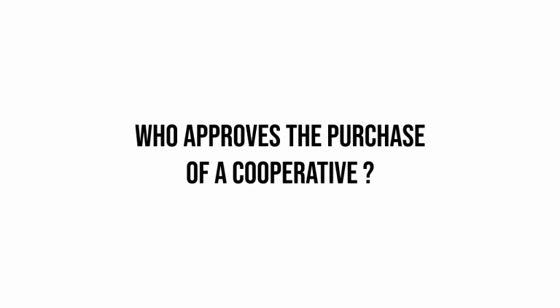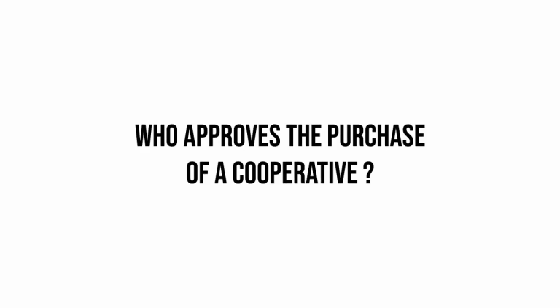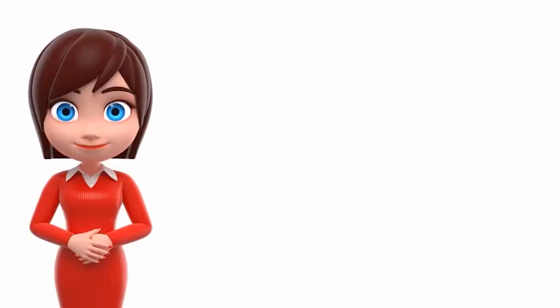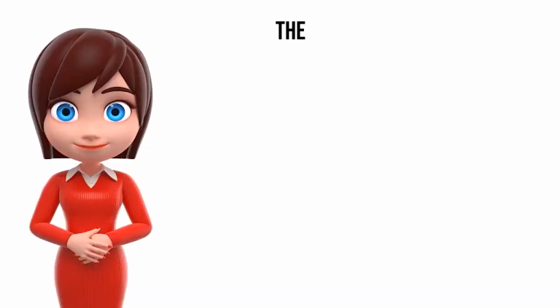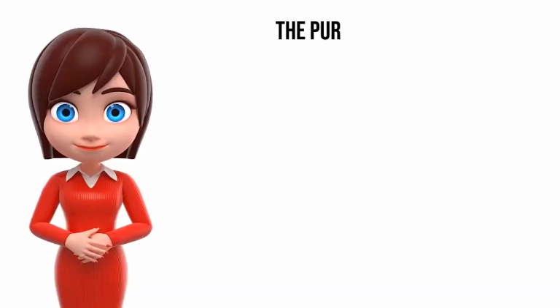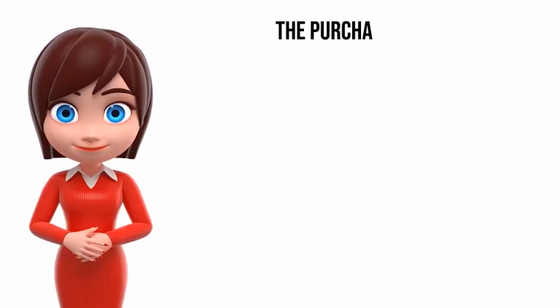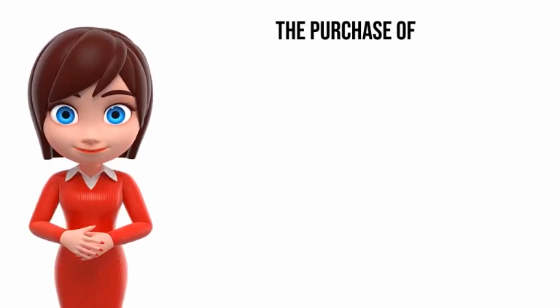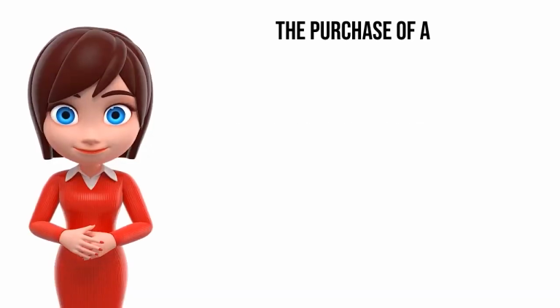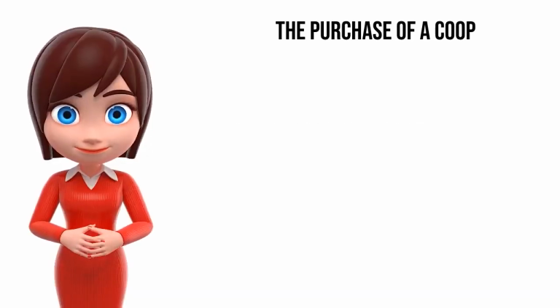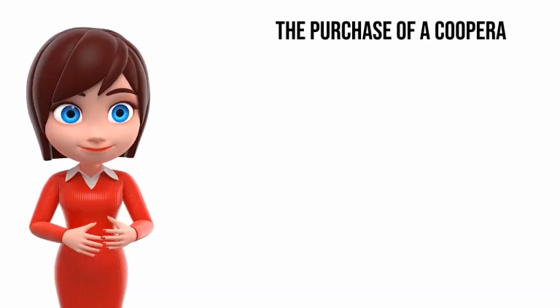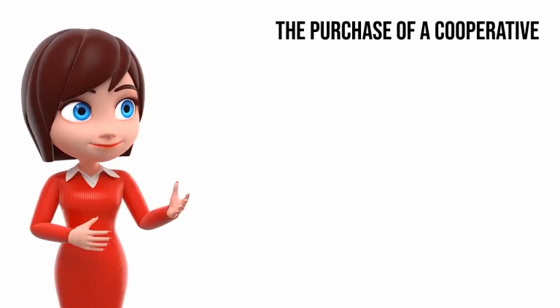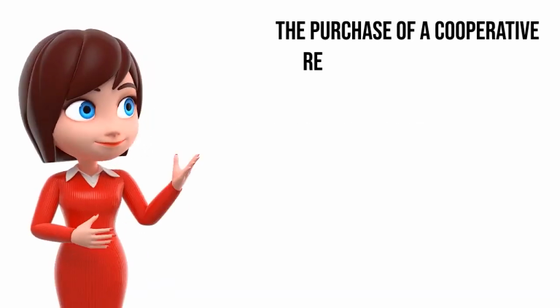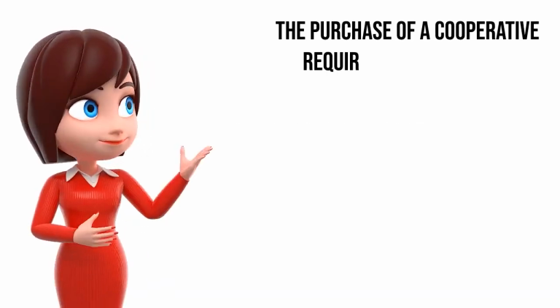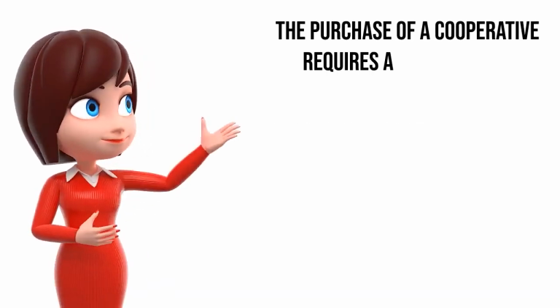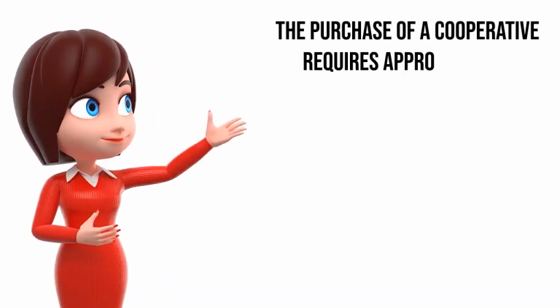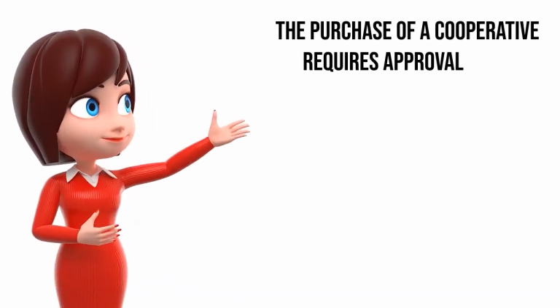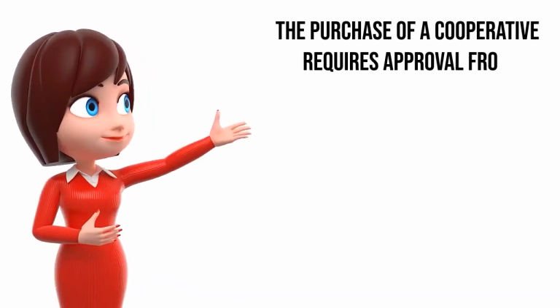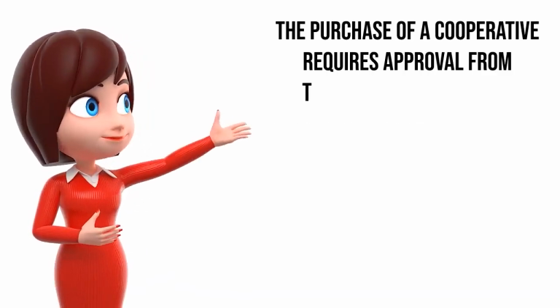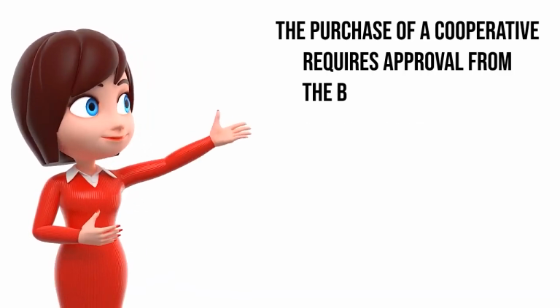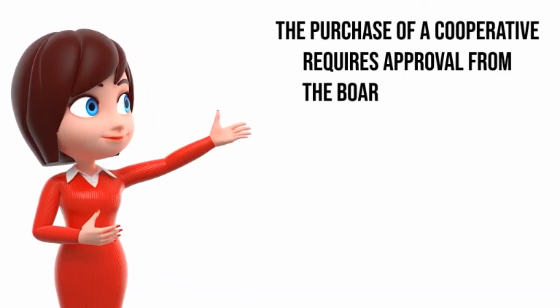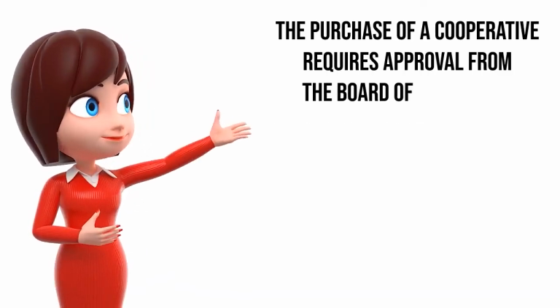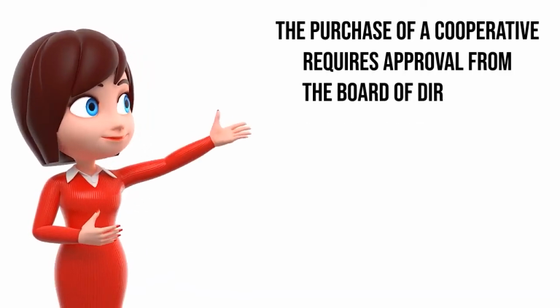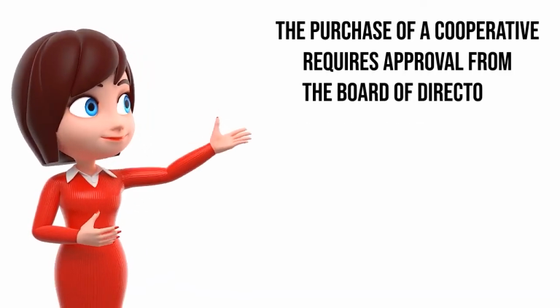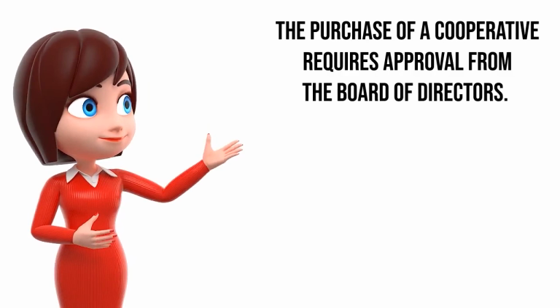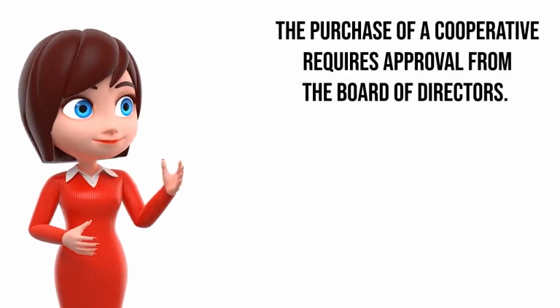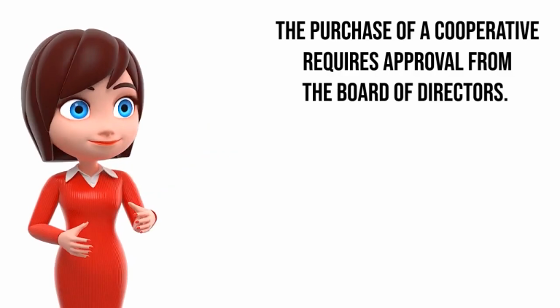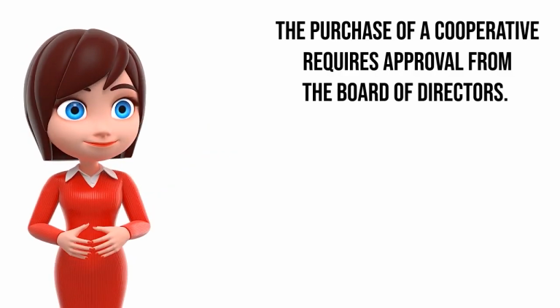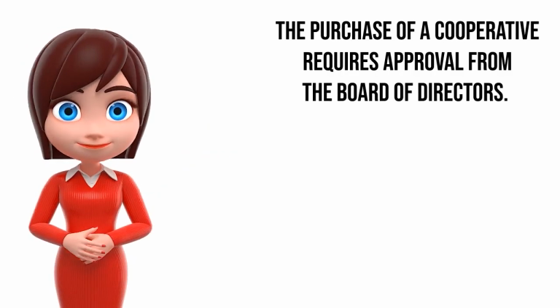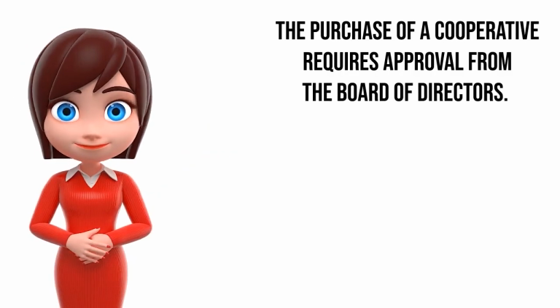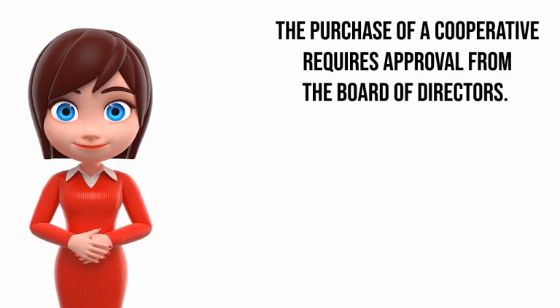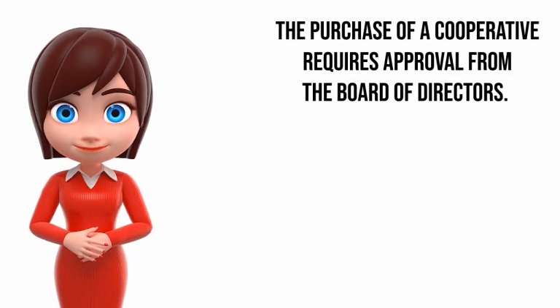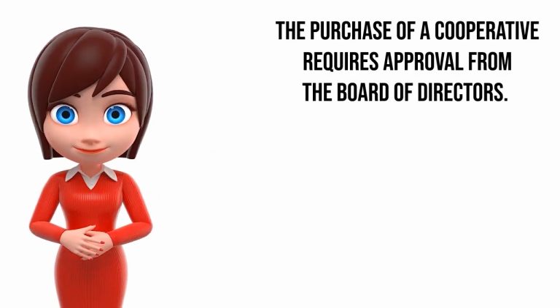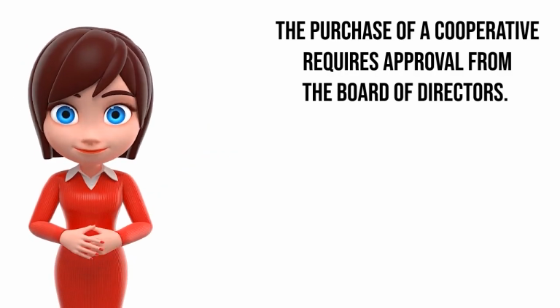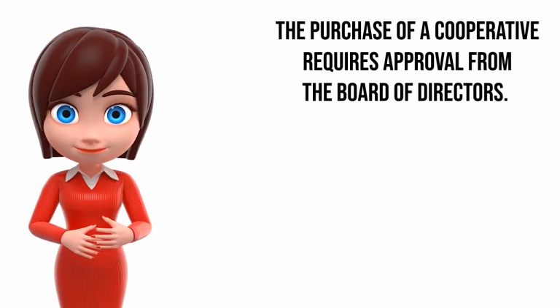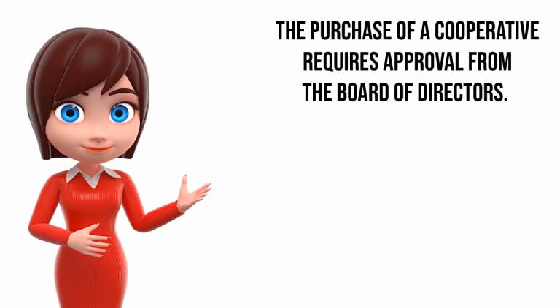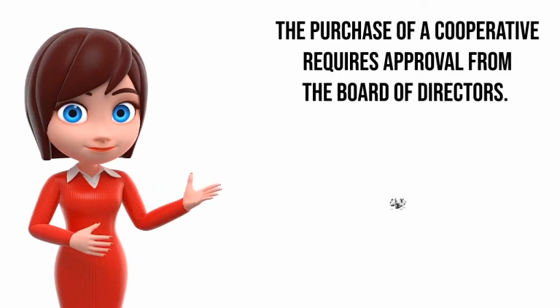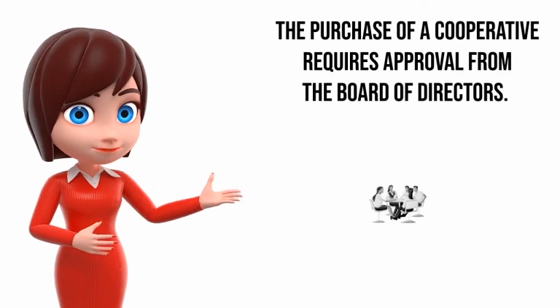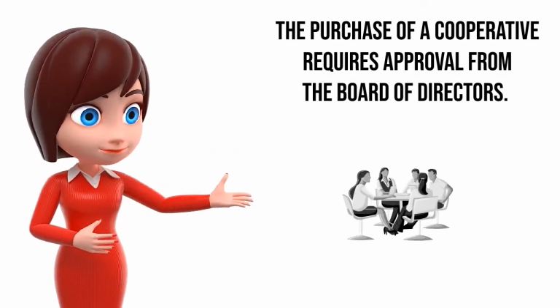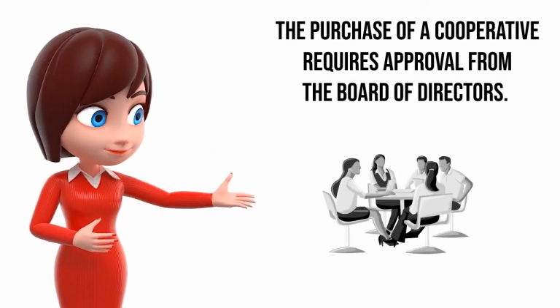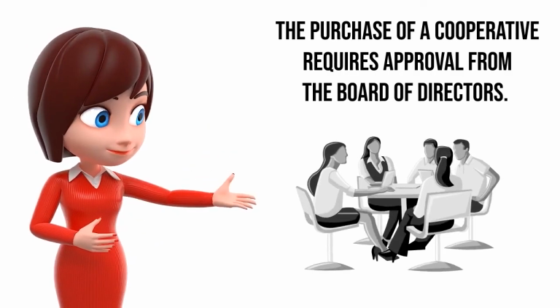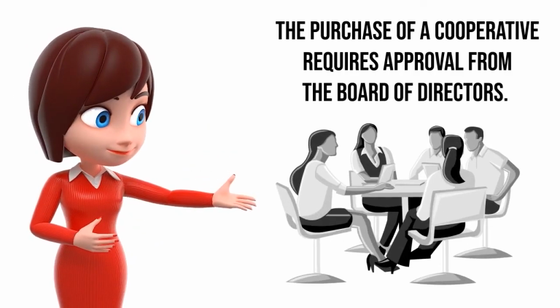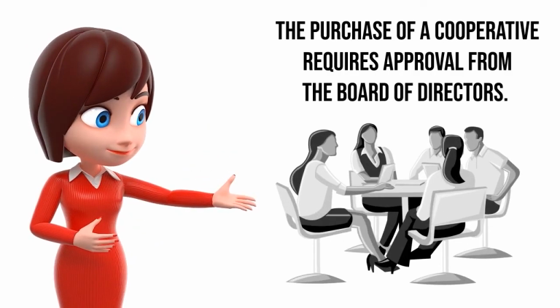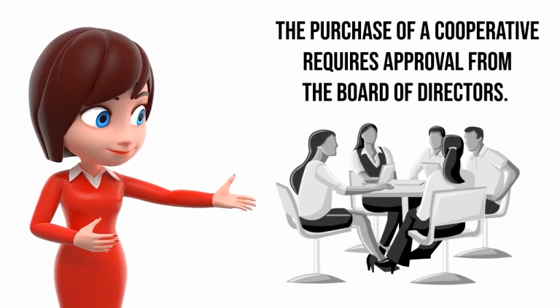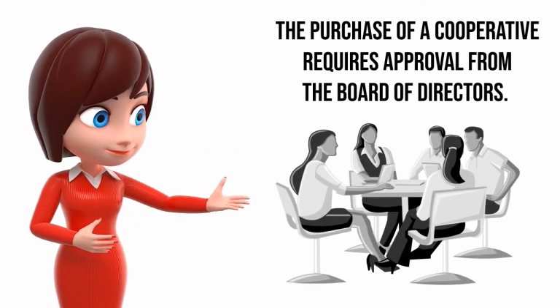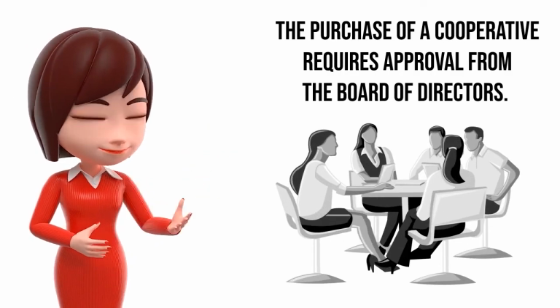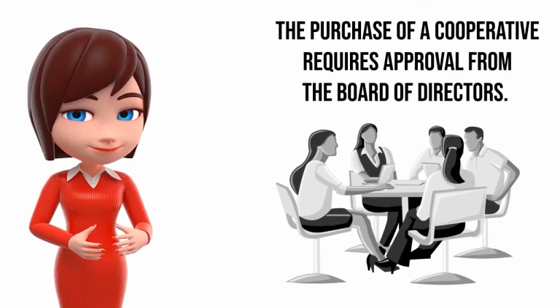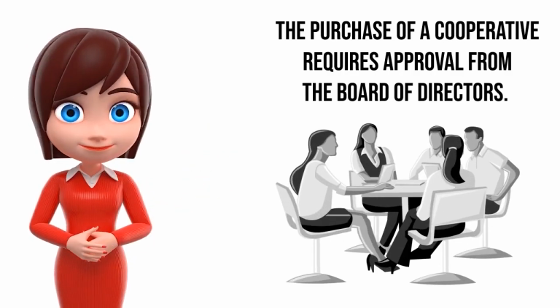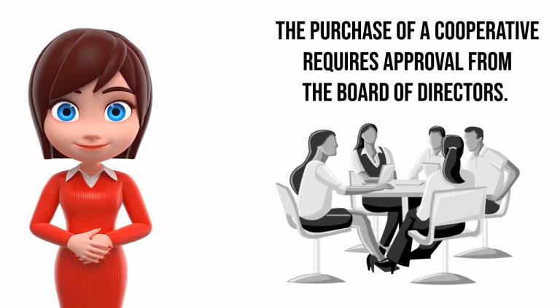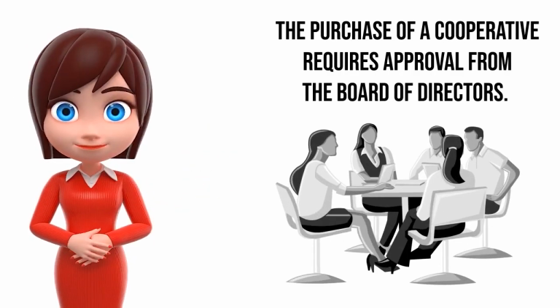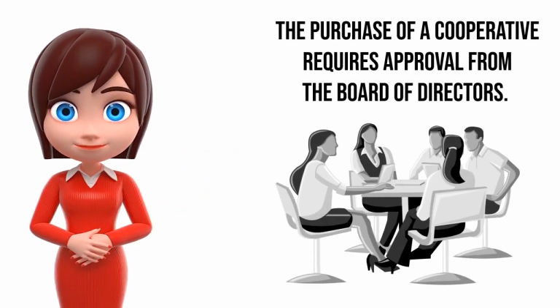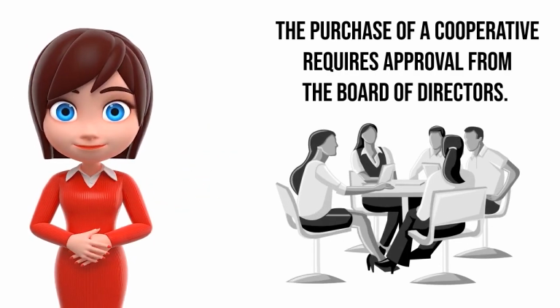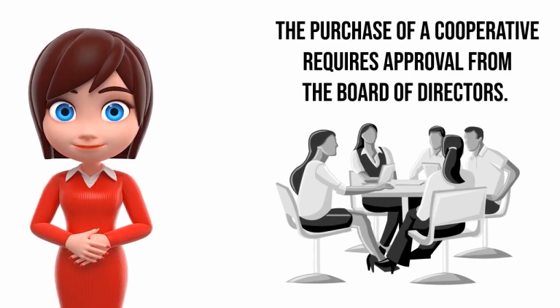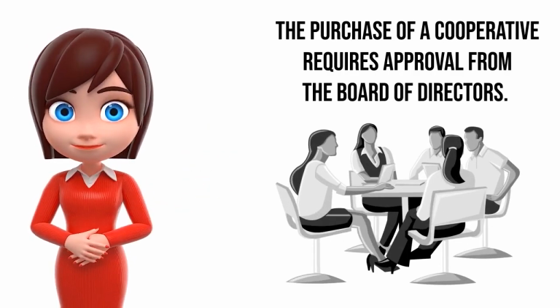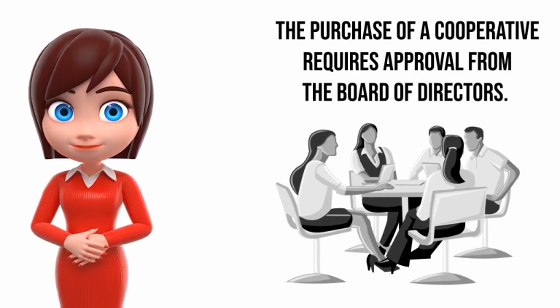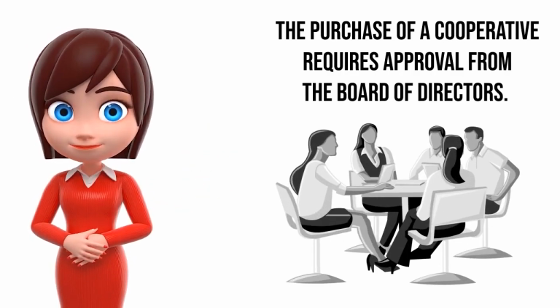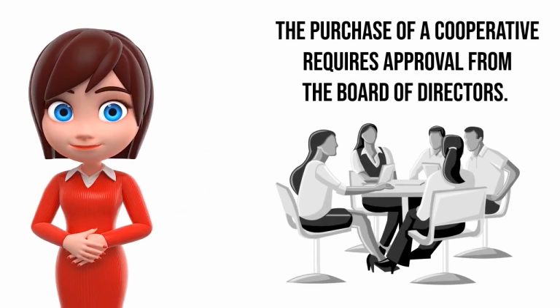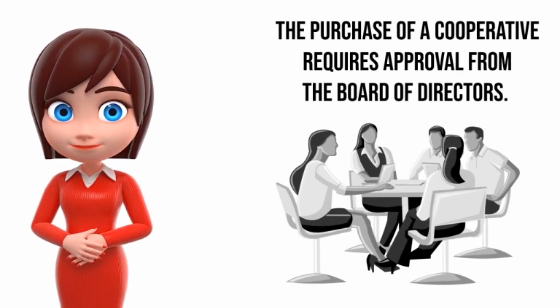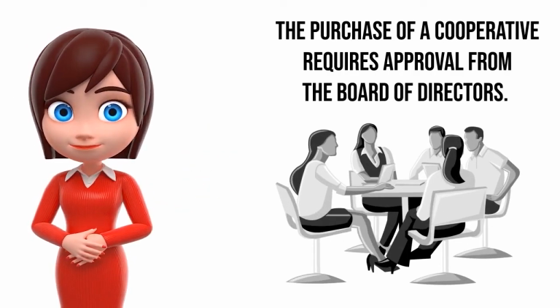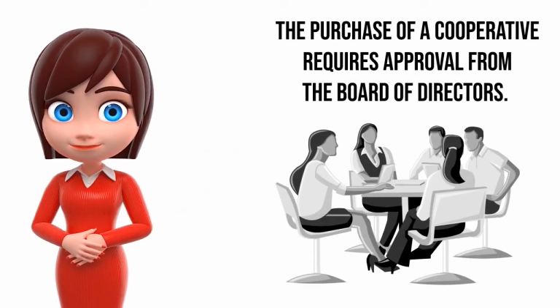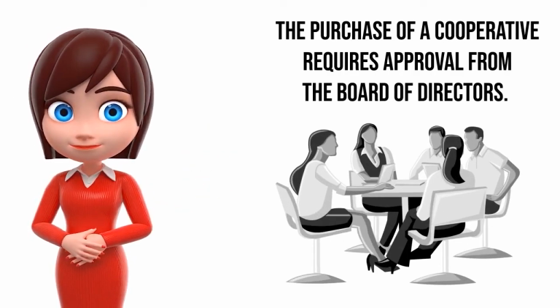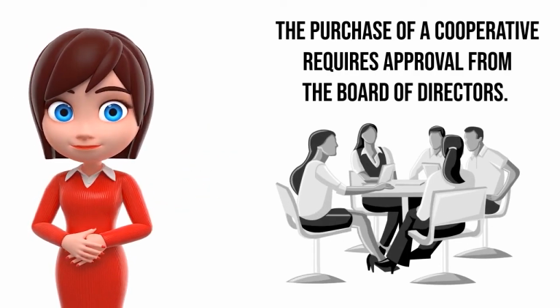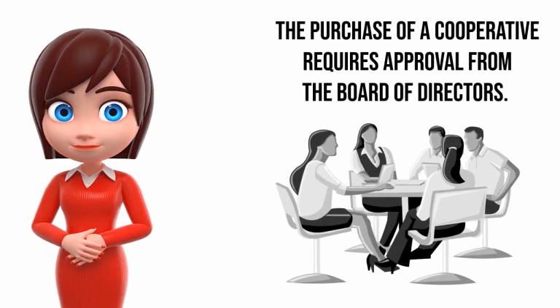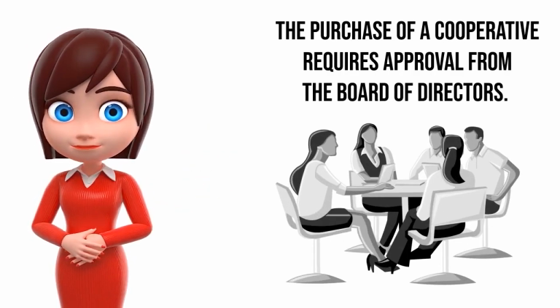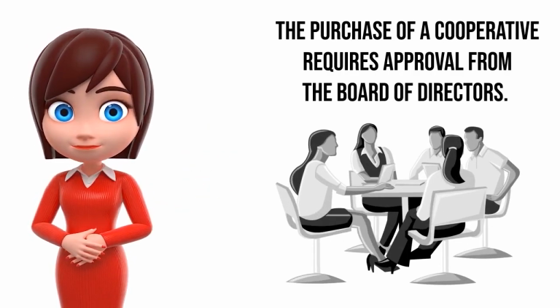Who approves the purchase of a cooperative? The purchase of a cooperative requires approval from the board of directors.